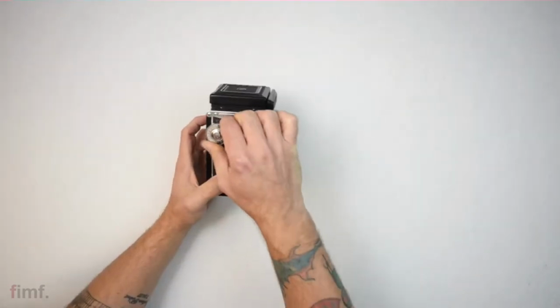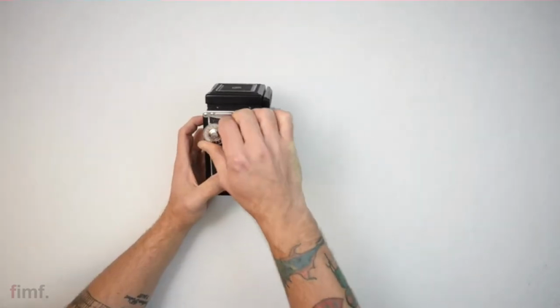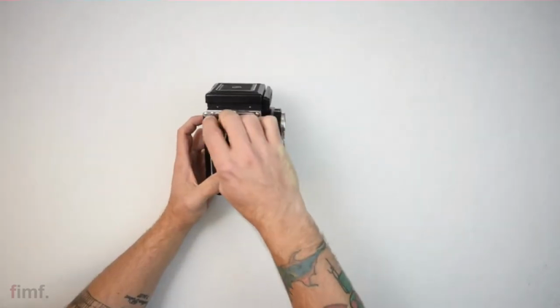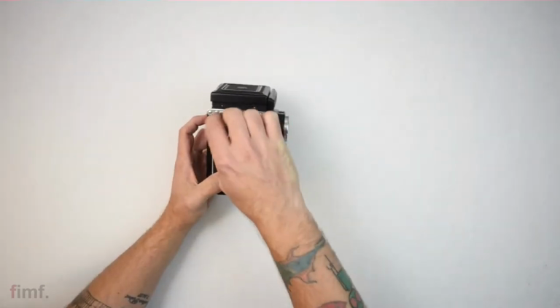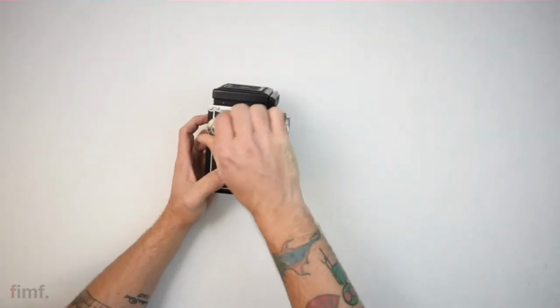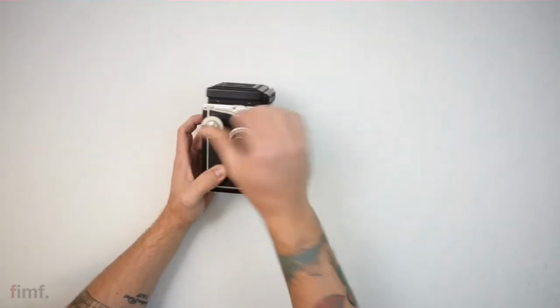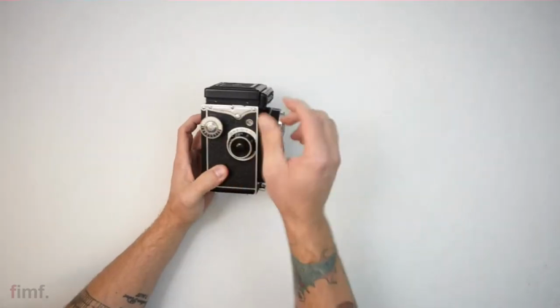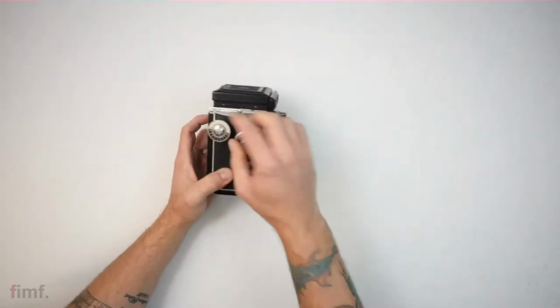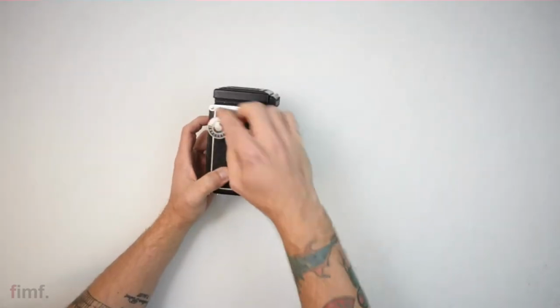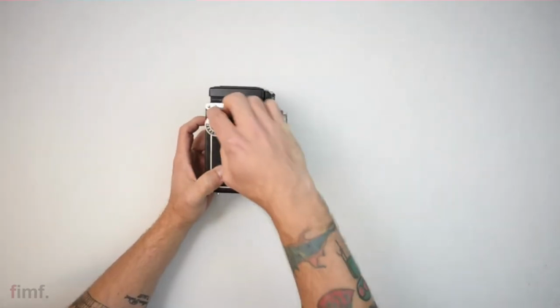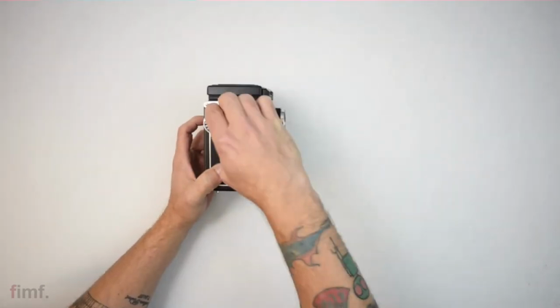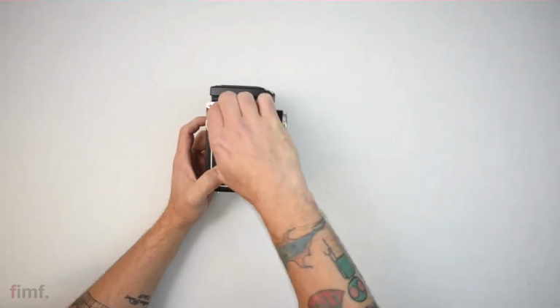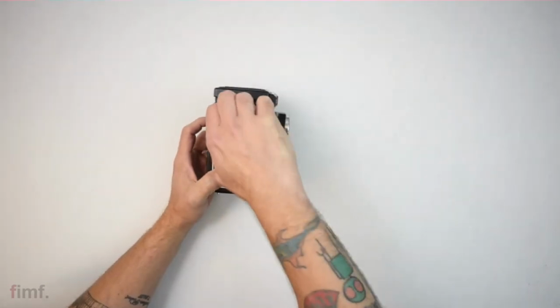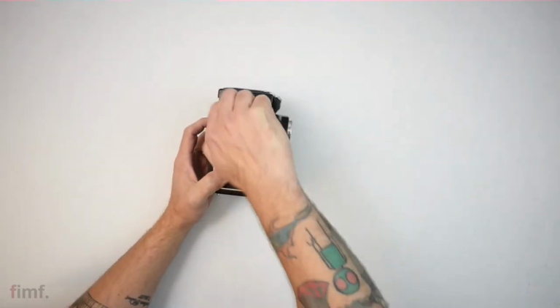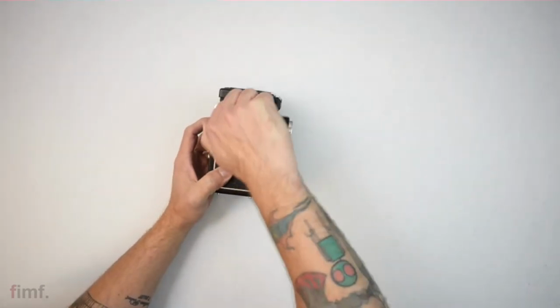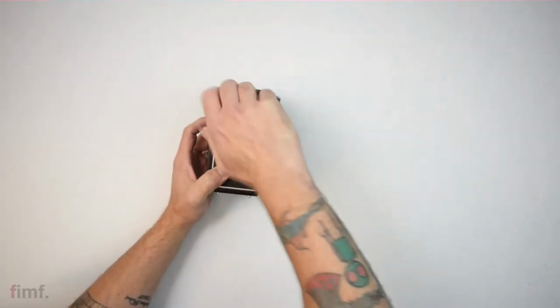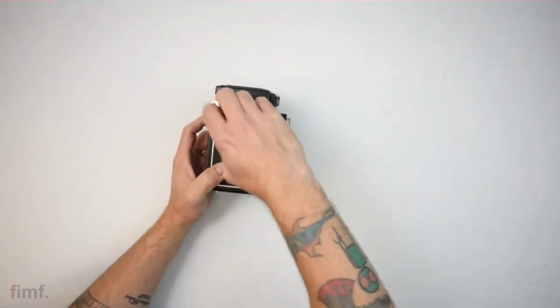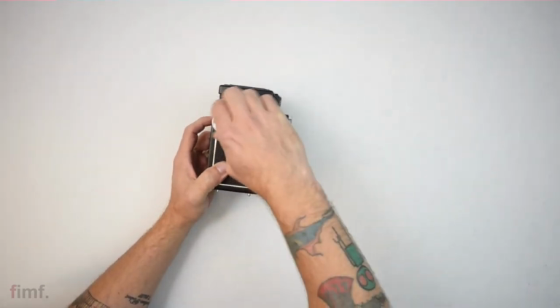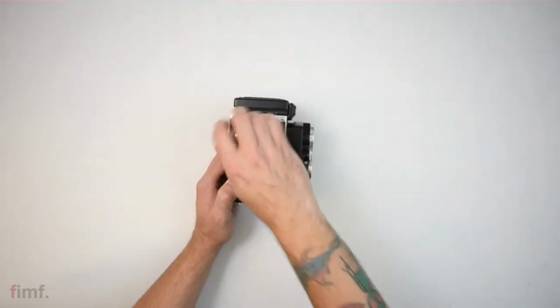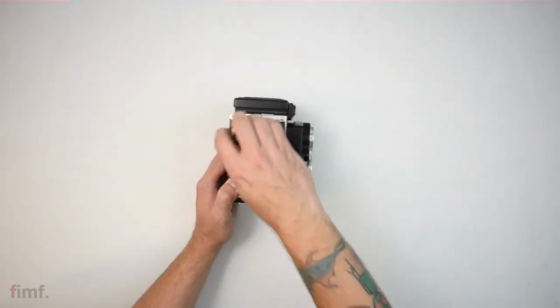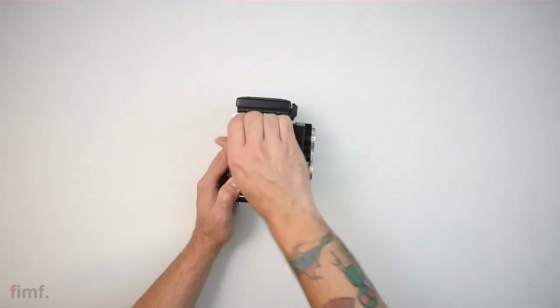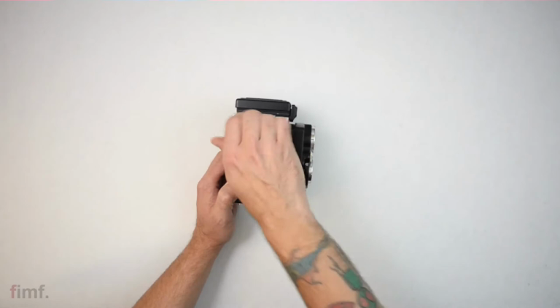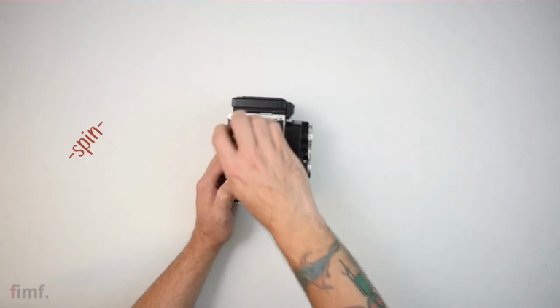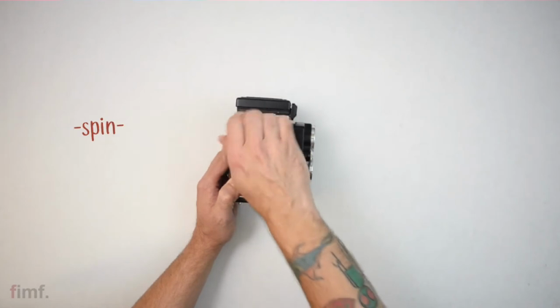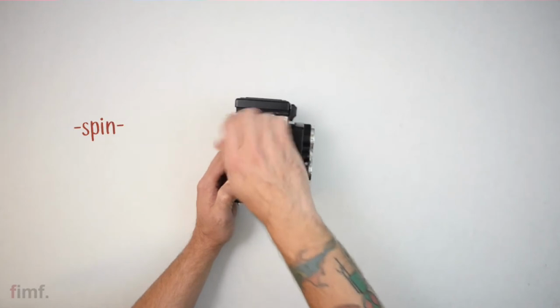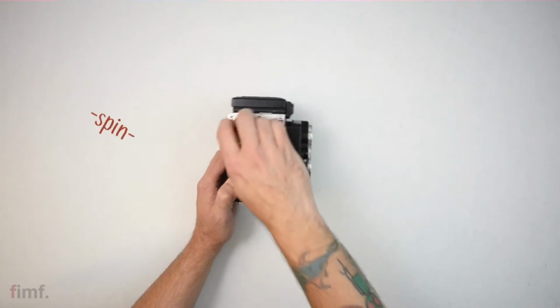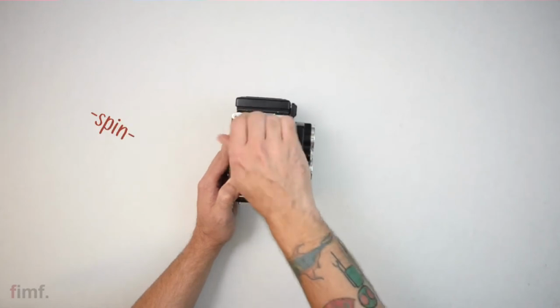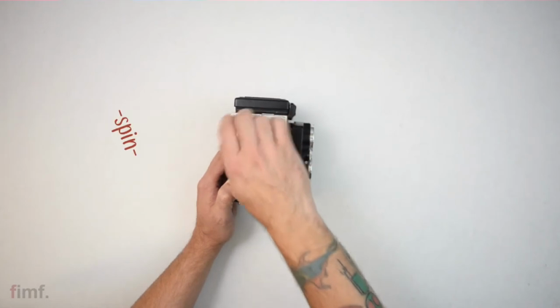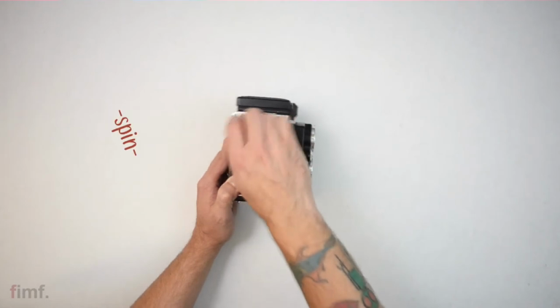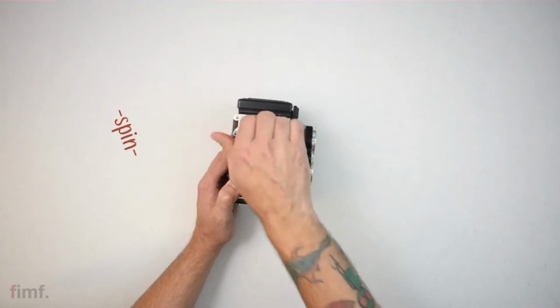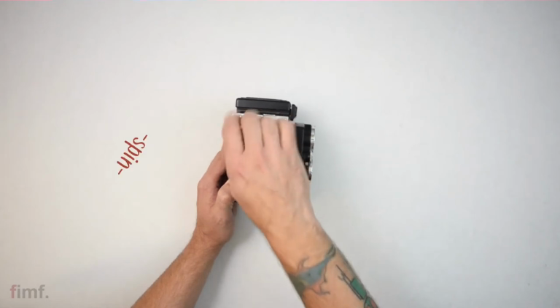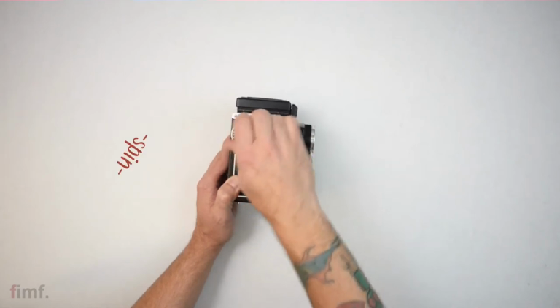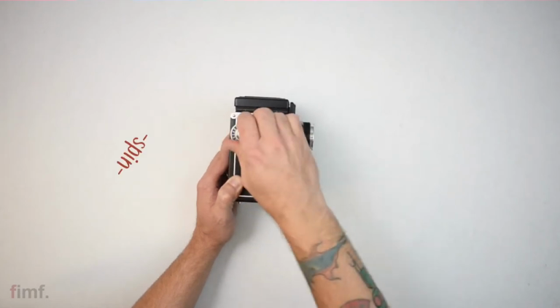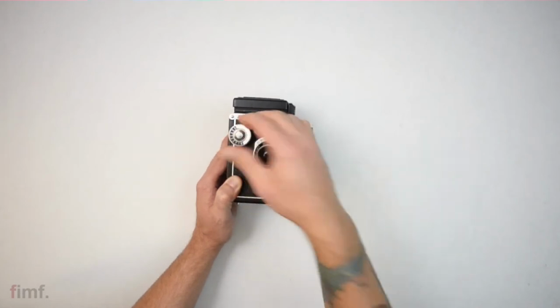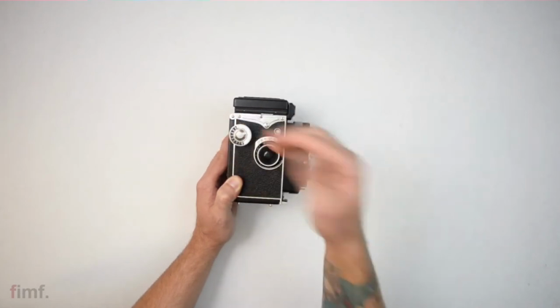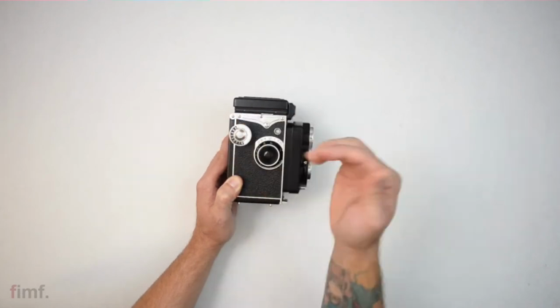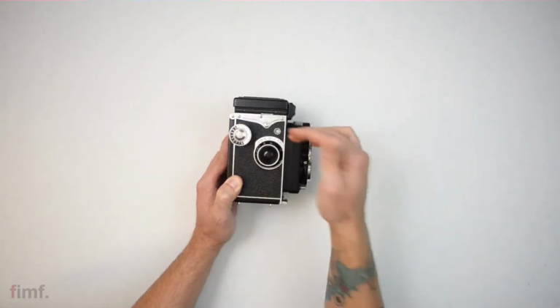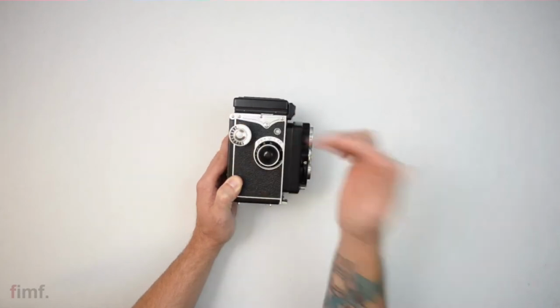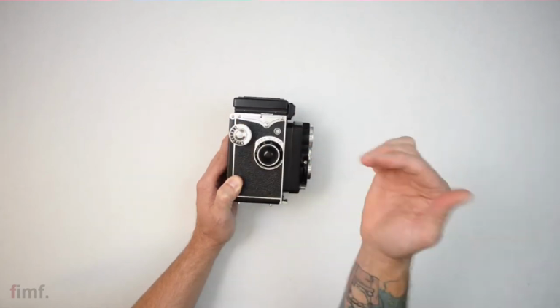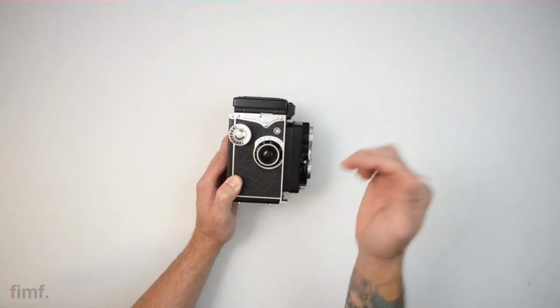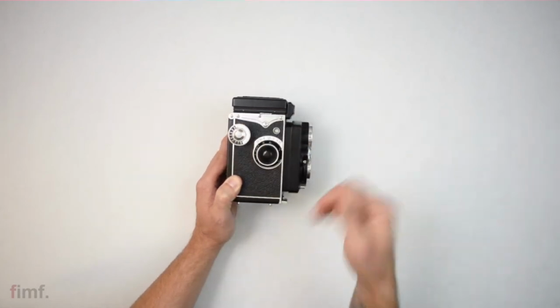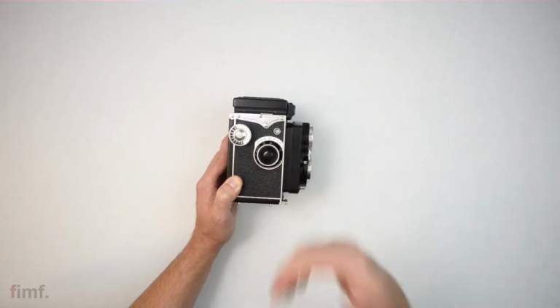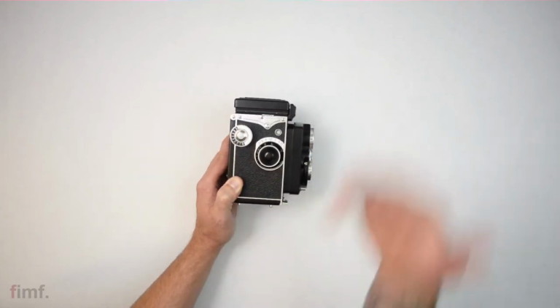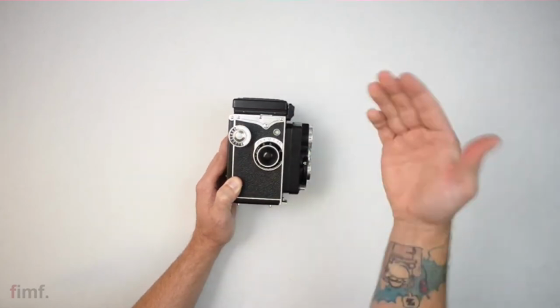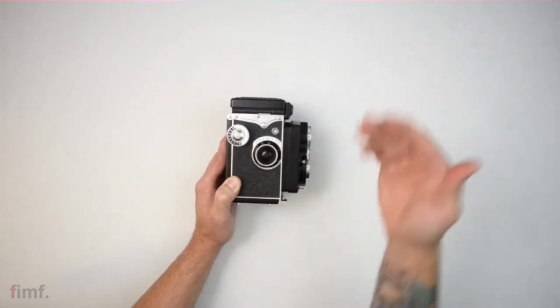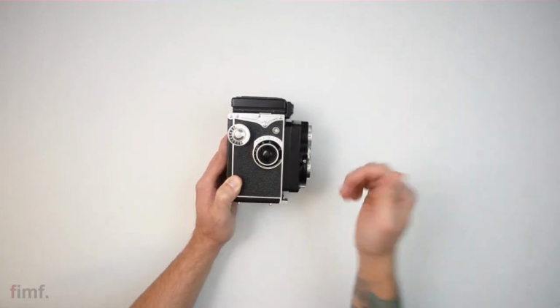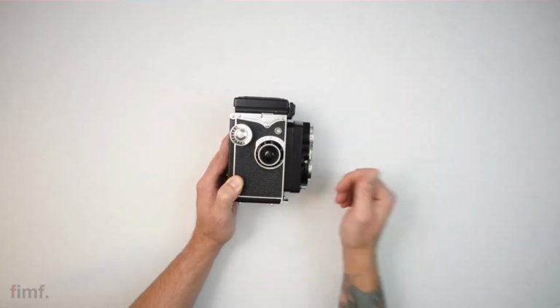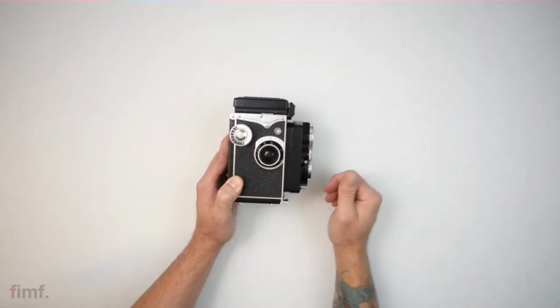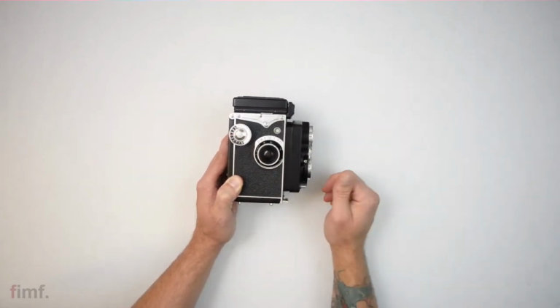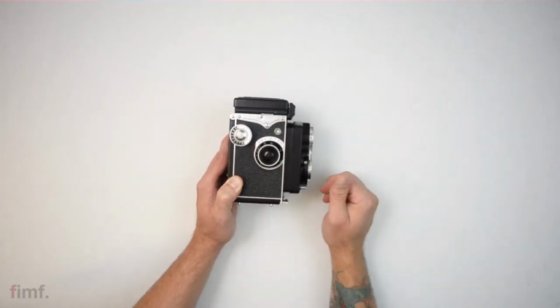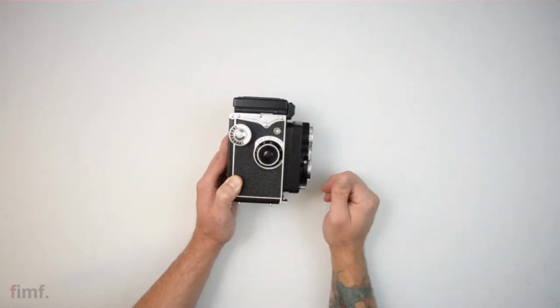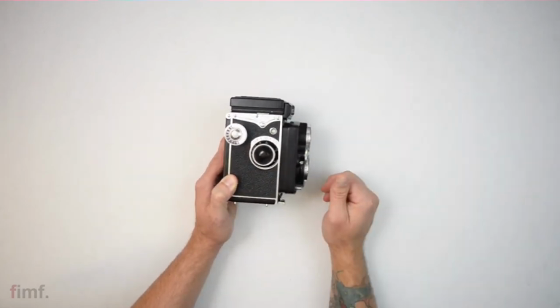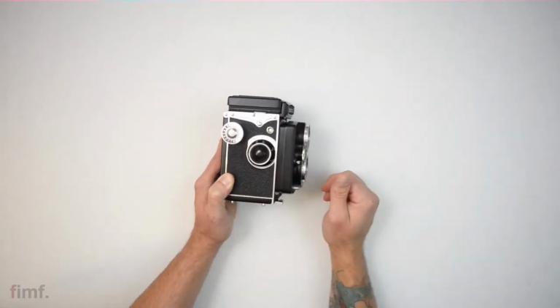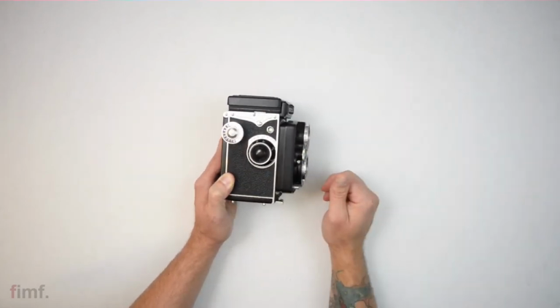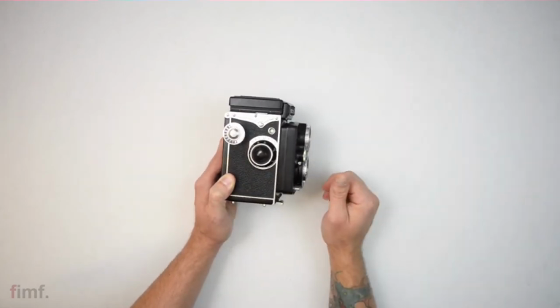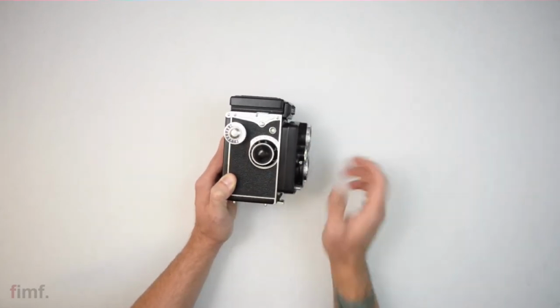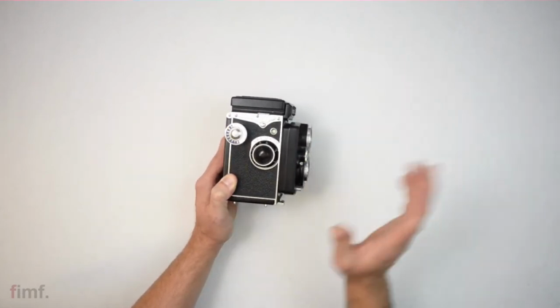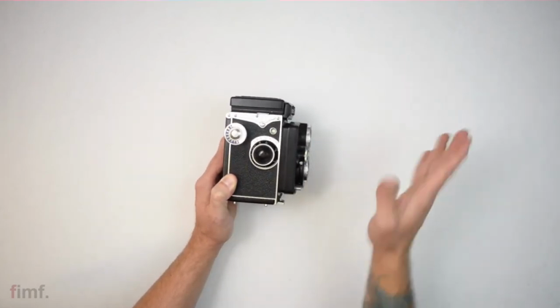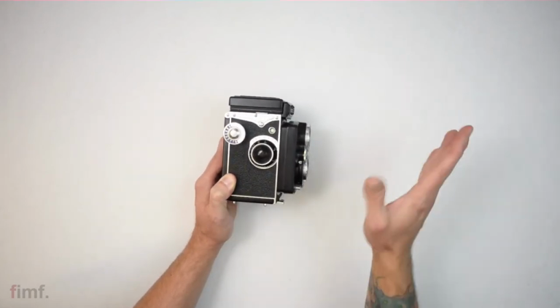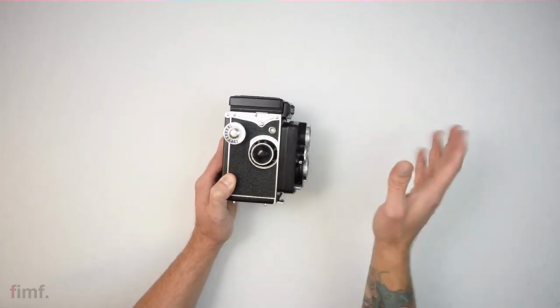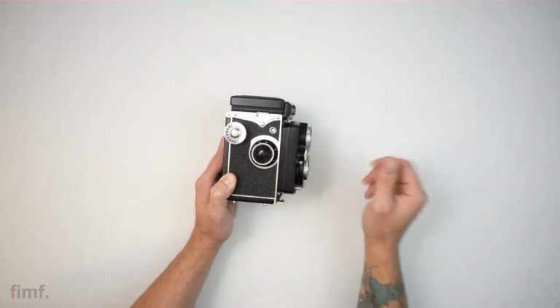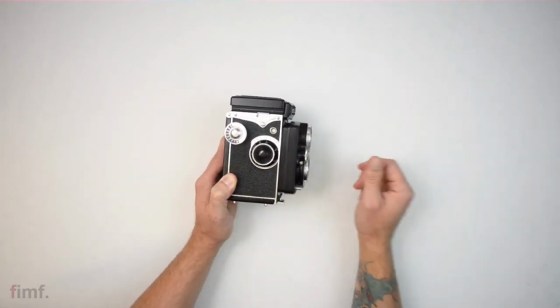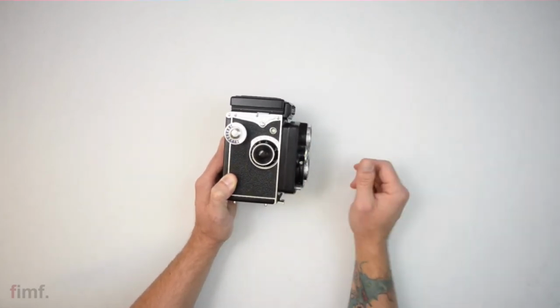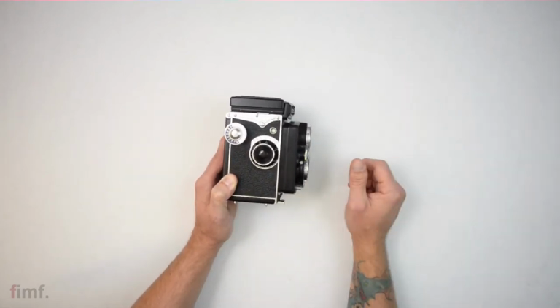This is your film advance. Spin it and it's going to lock at your next picture and you'll be good to go.